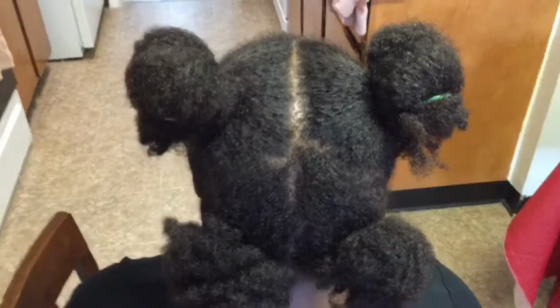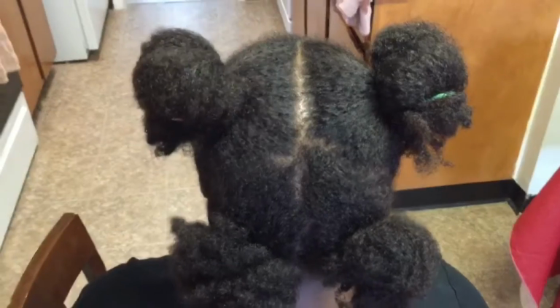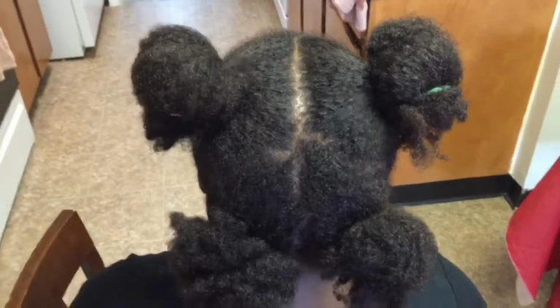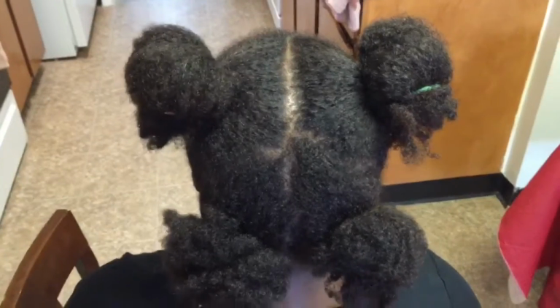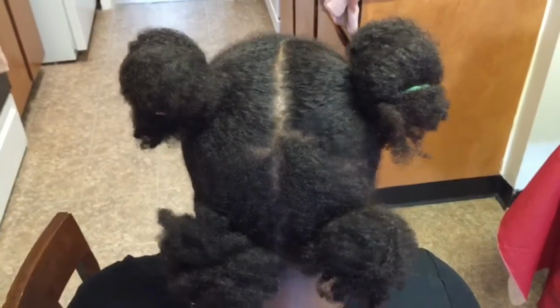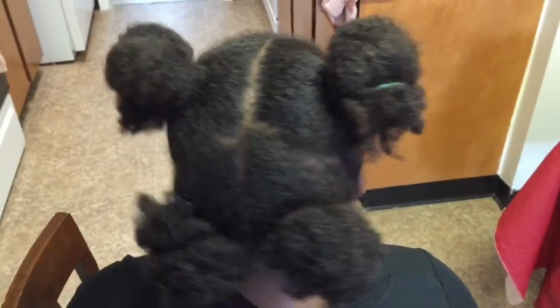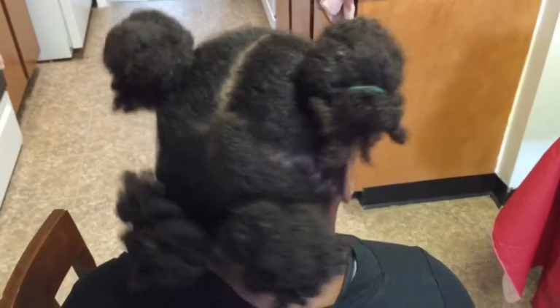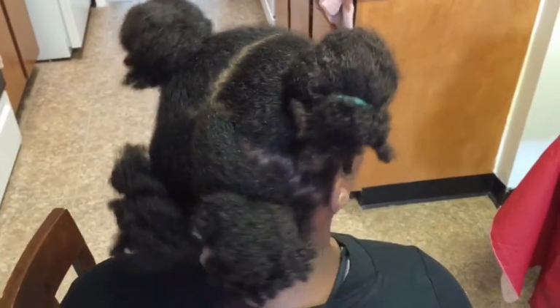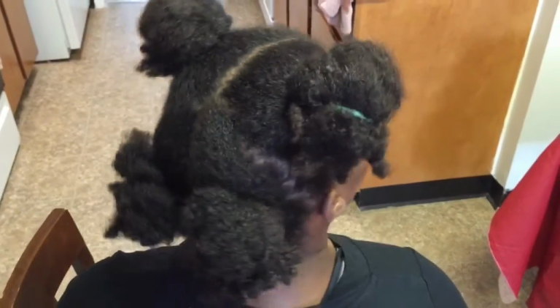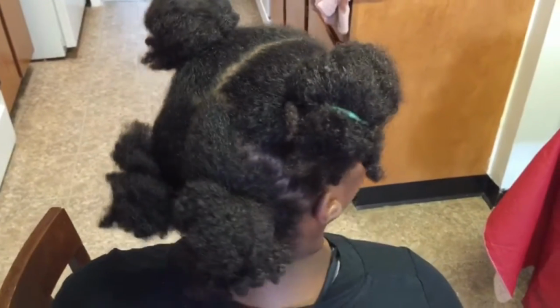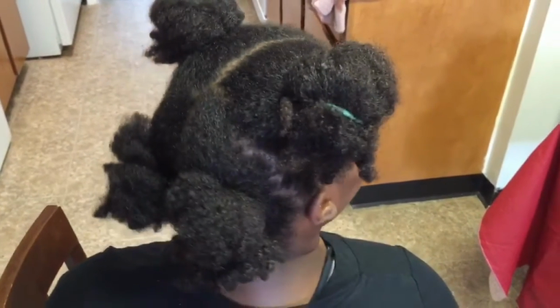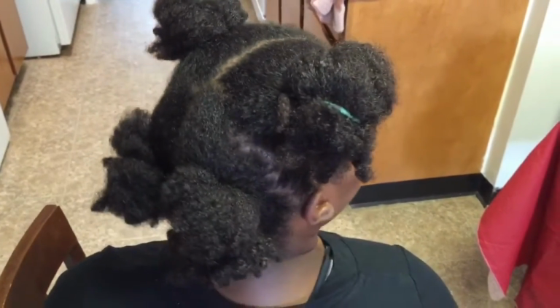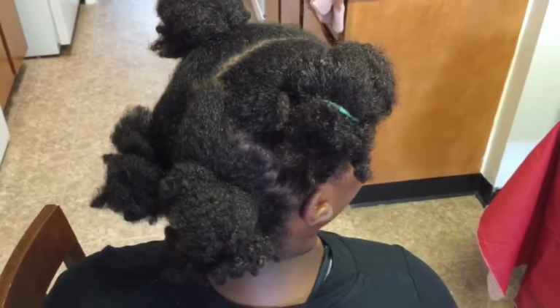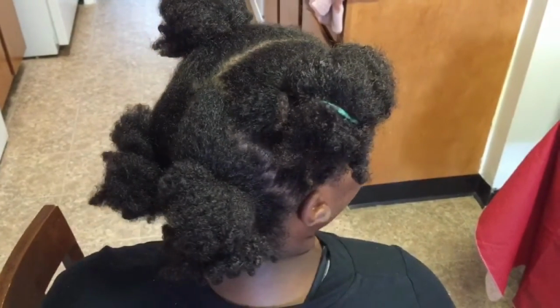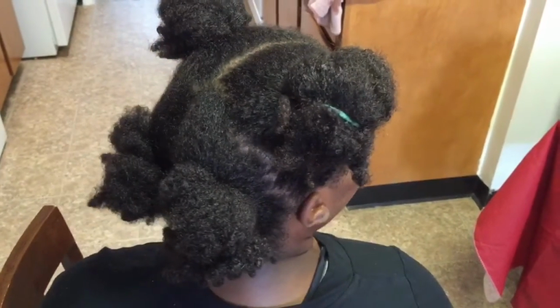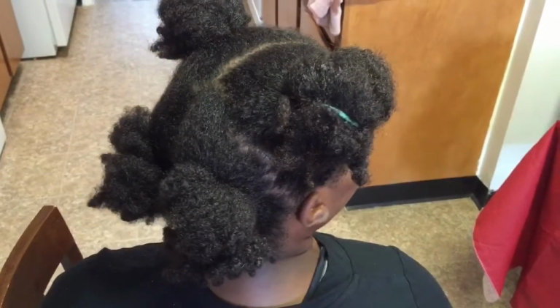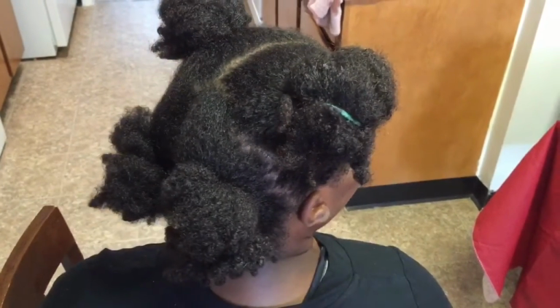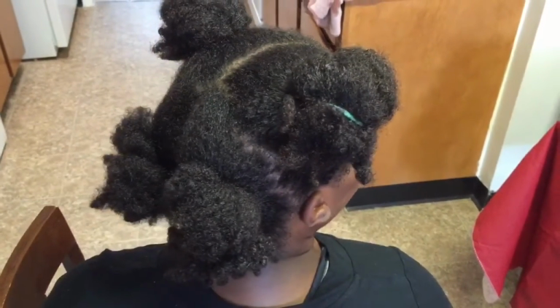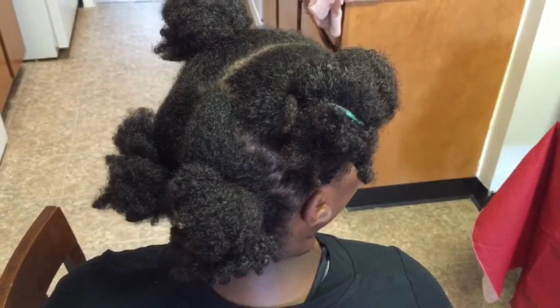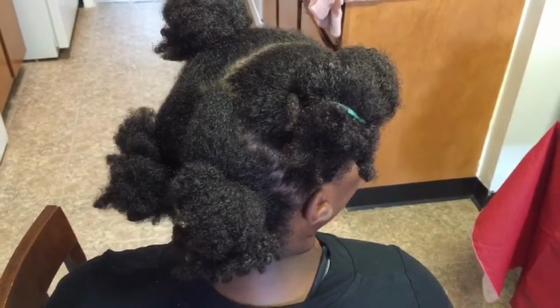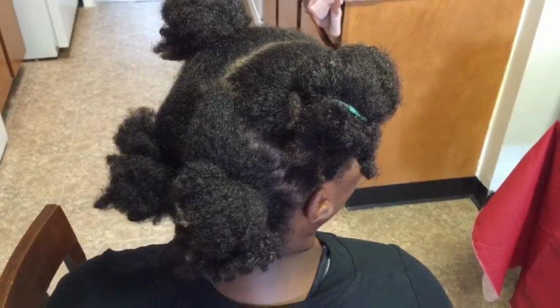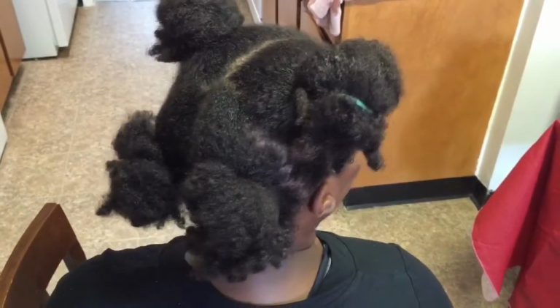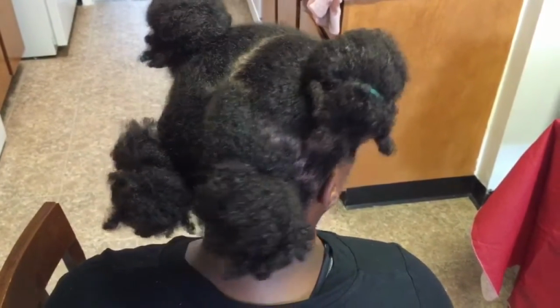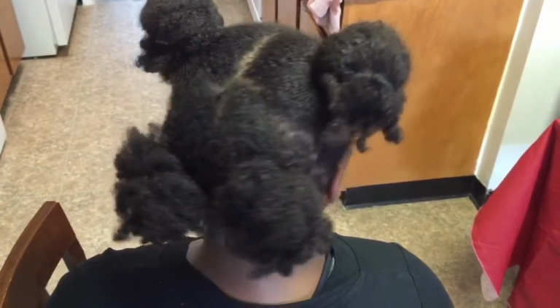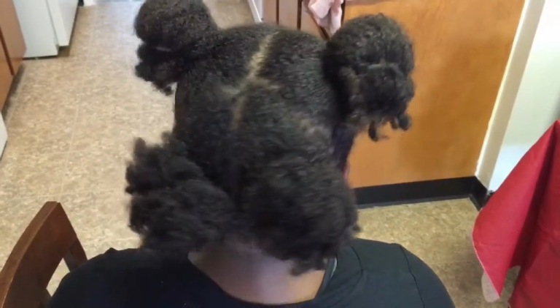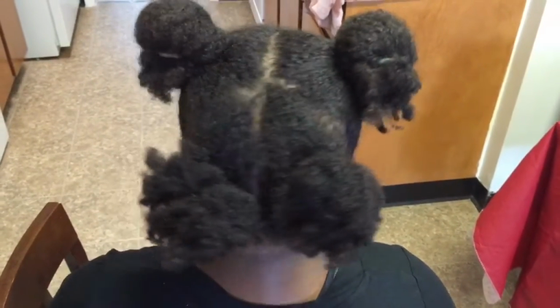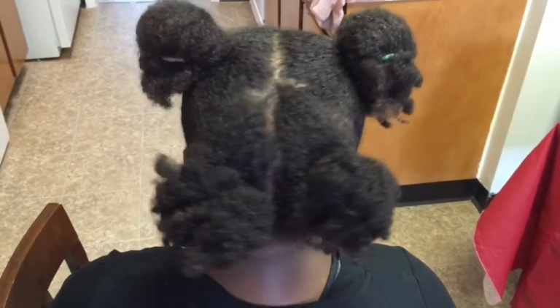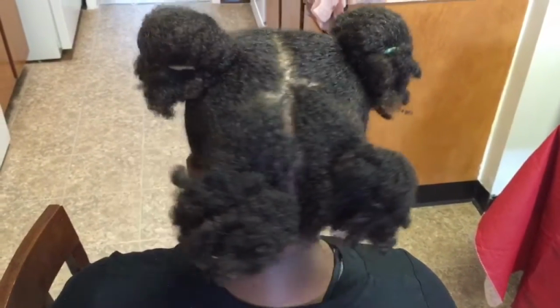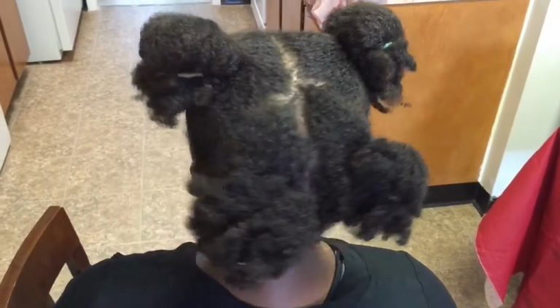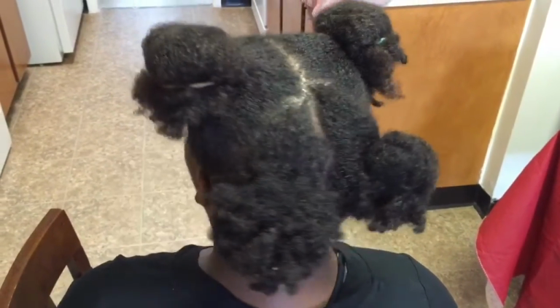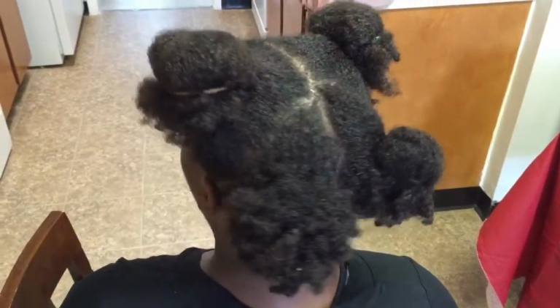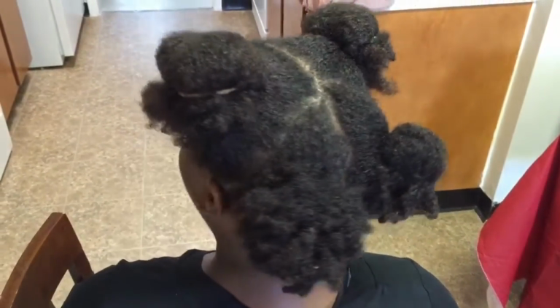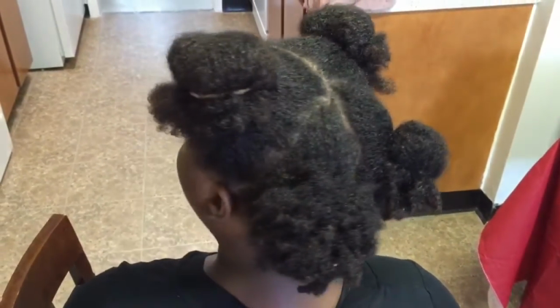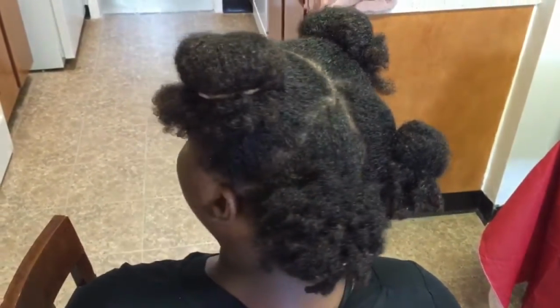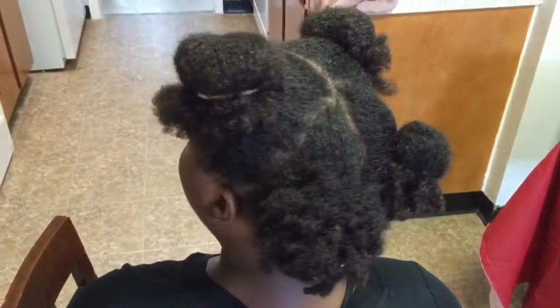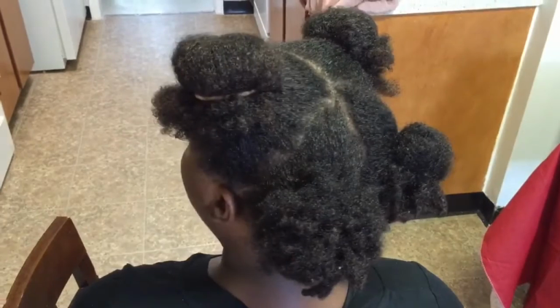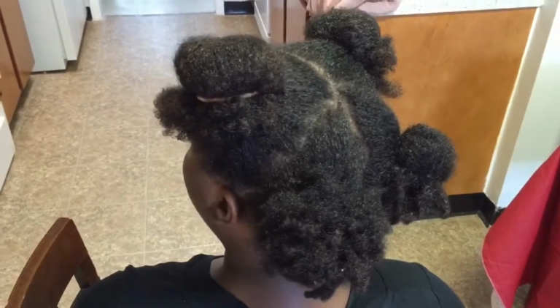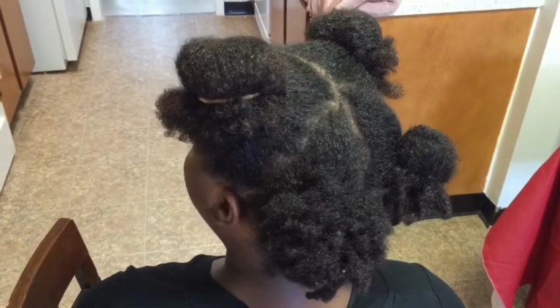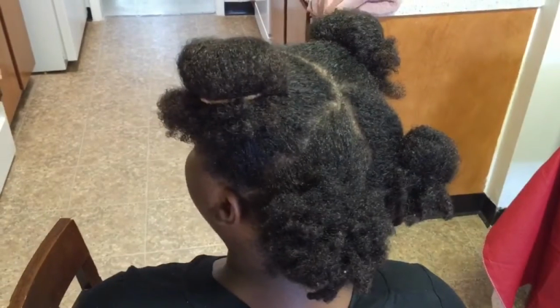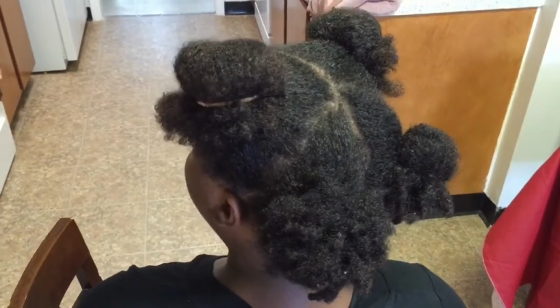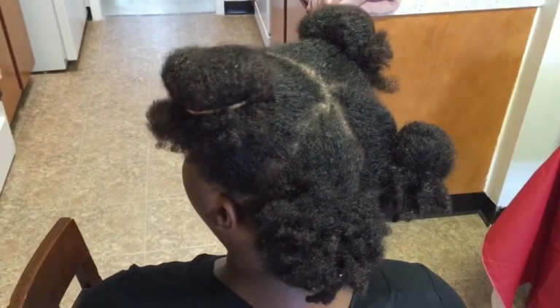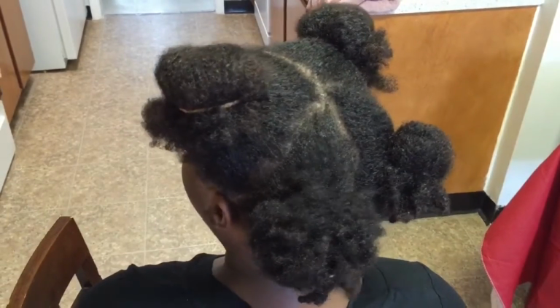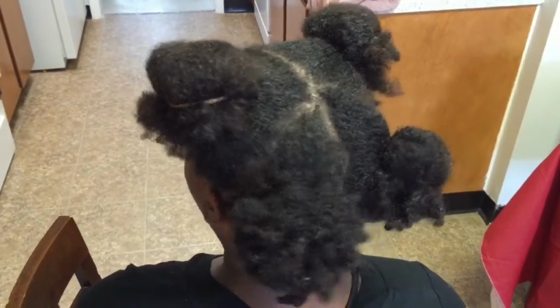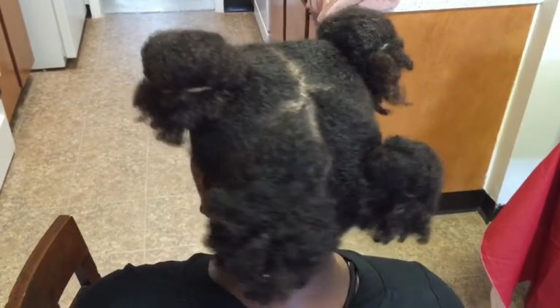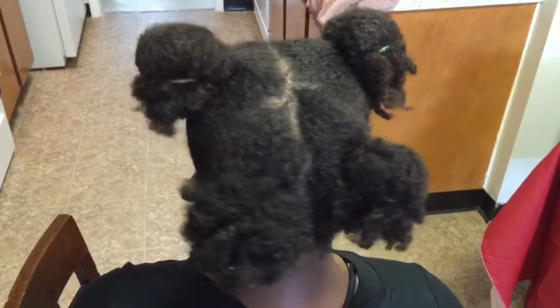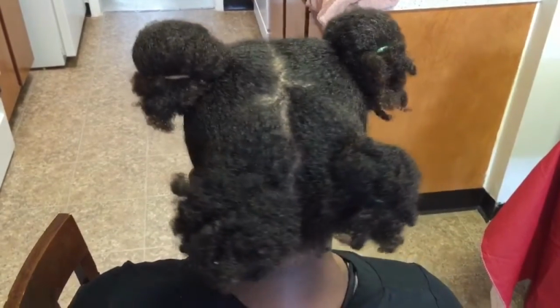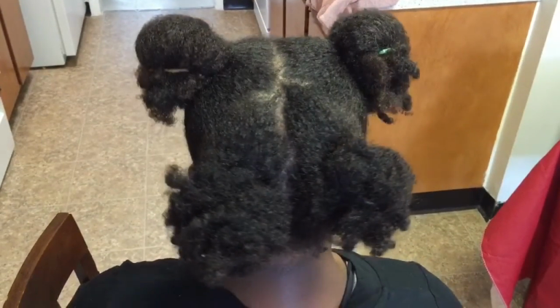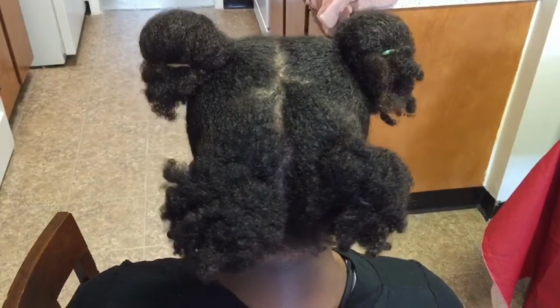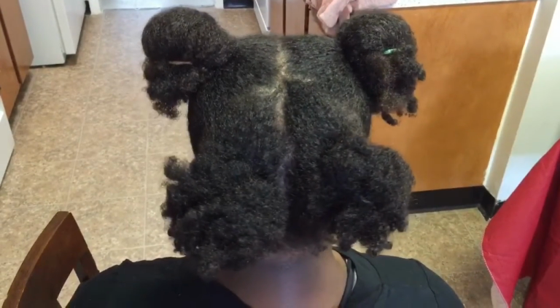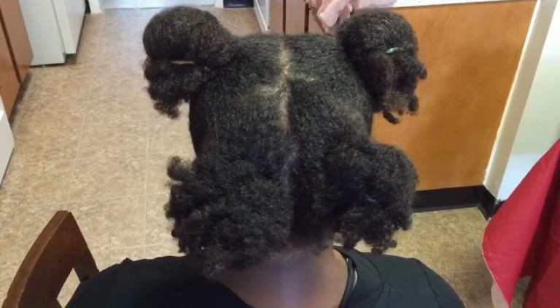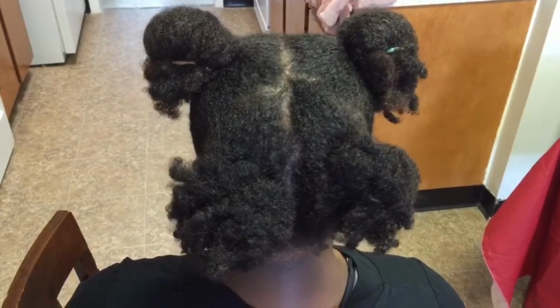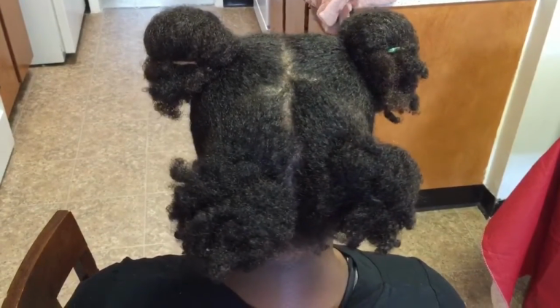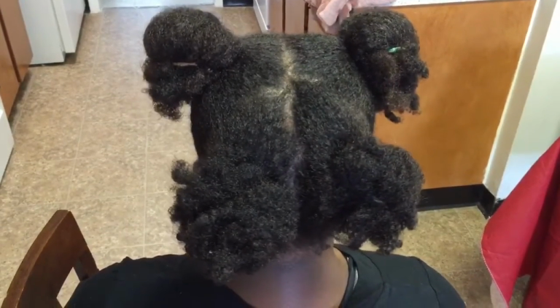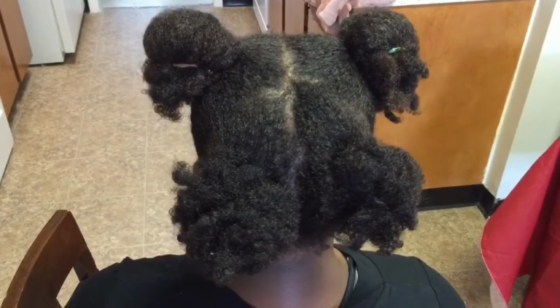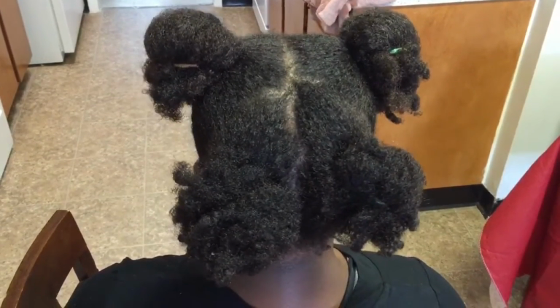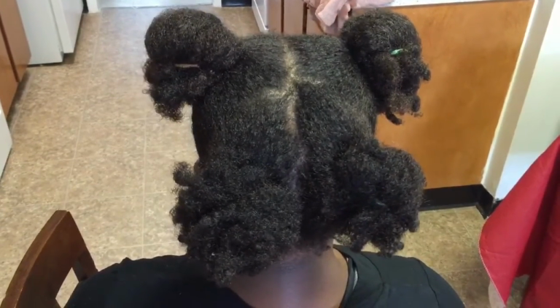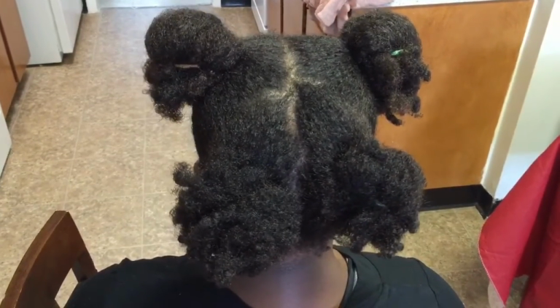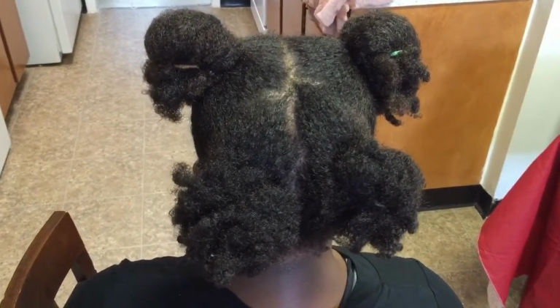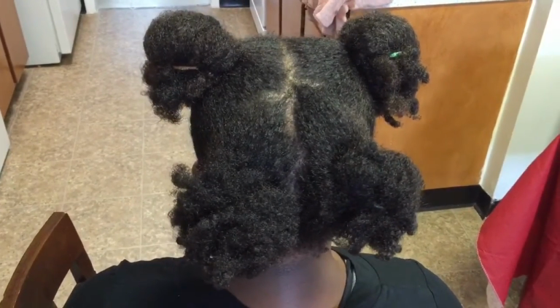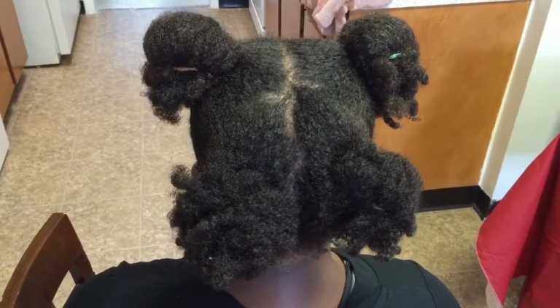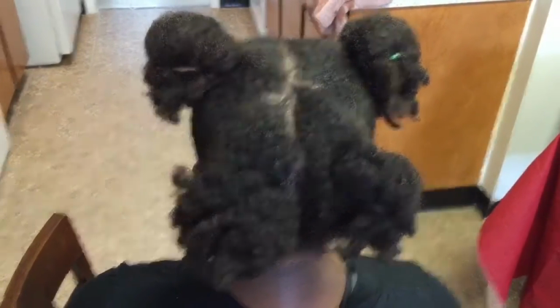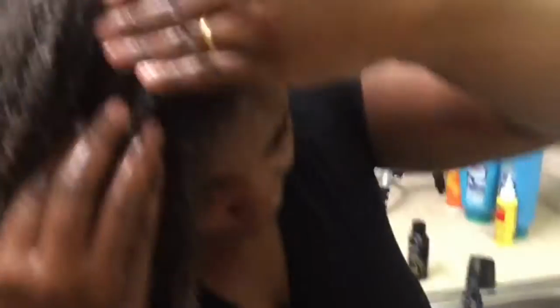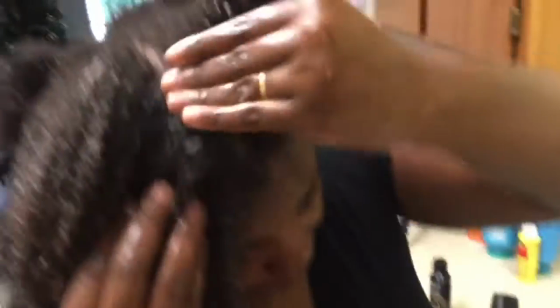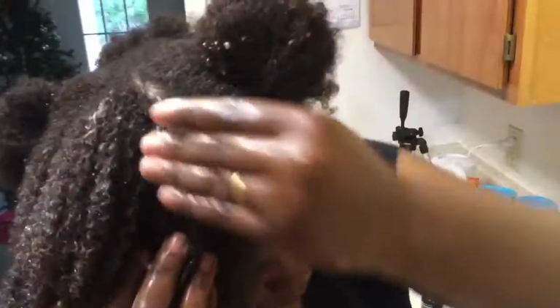Now that everything is all sectioned off, I'm getting ready to go ahead and go under the sink and begin to wet the hair.